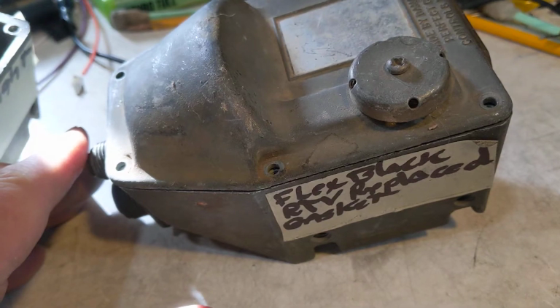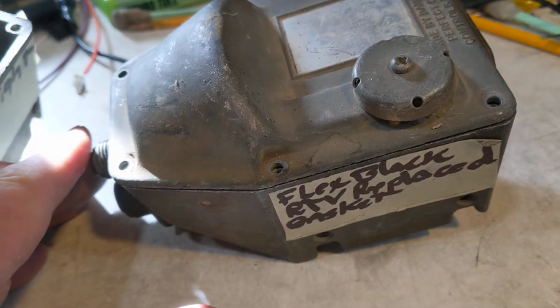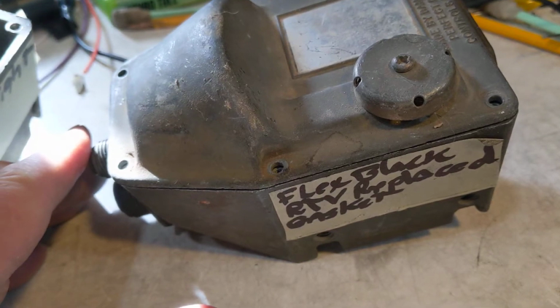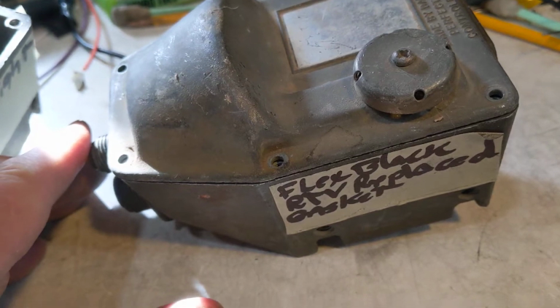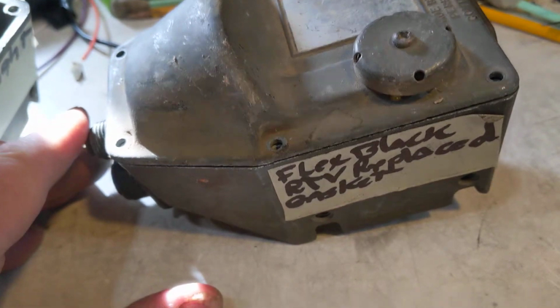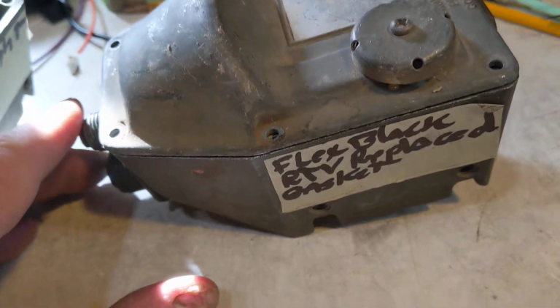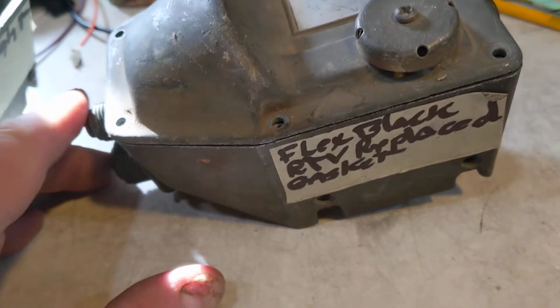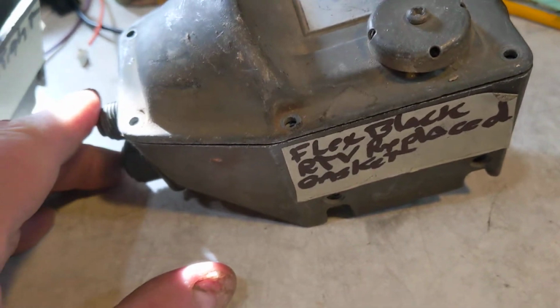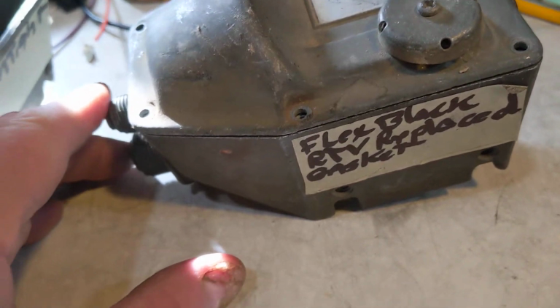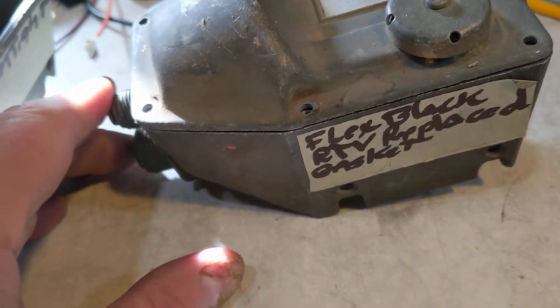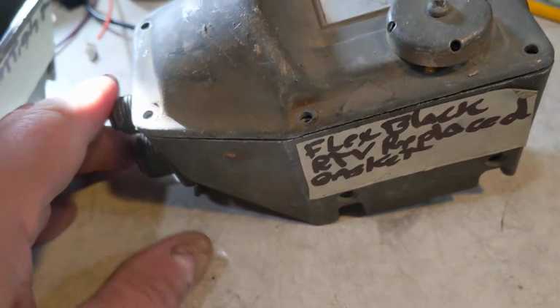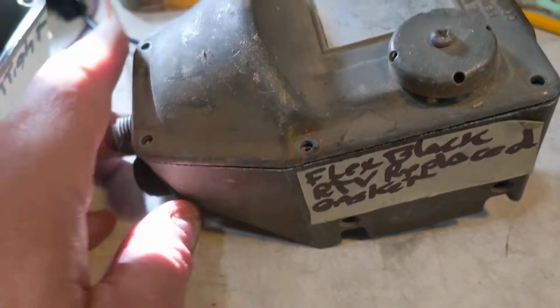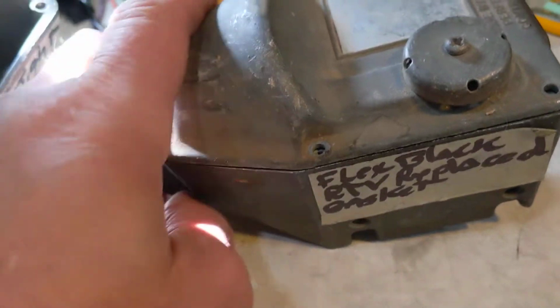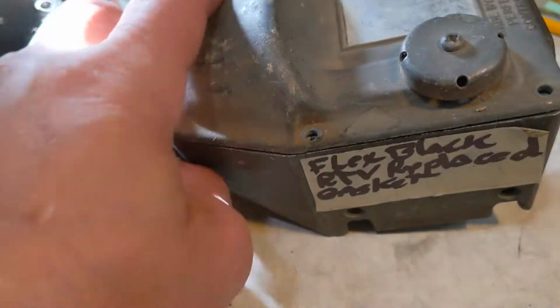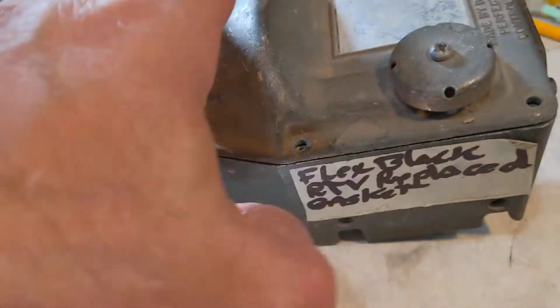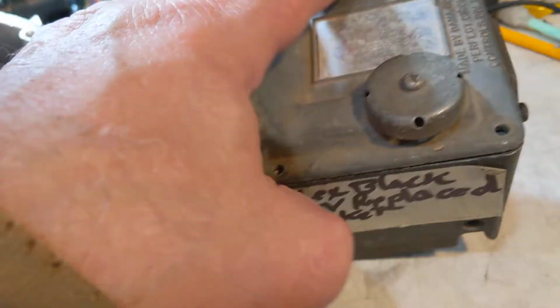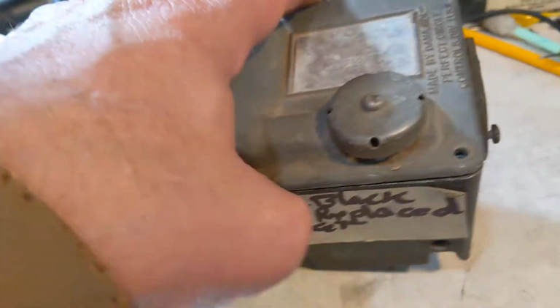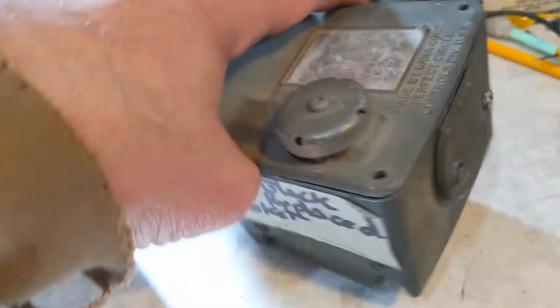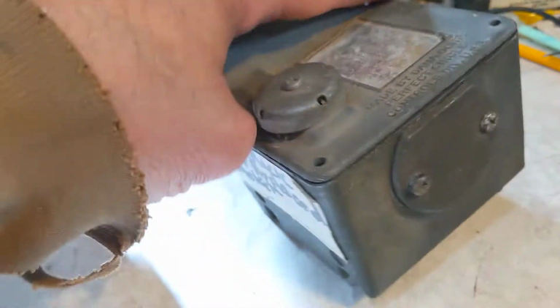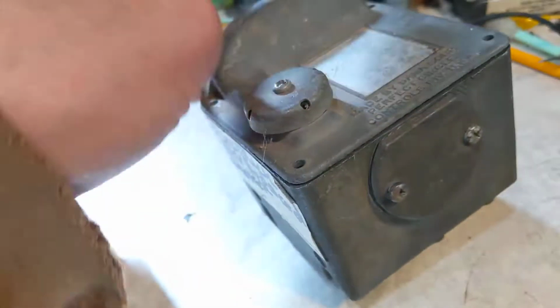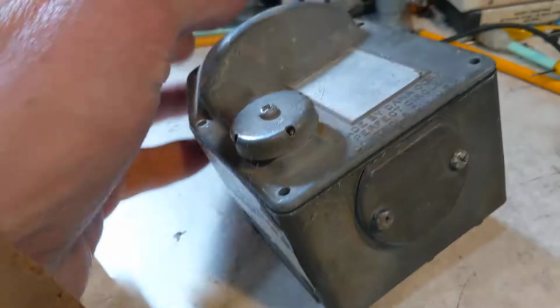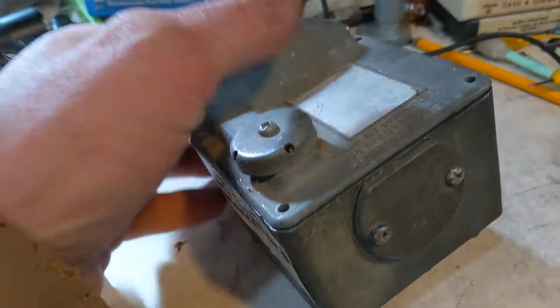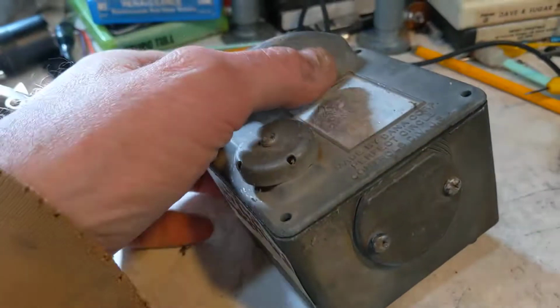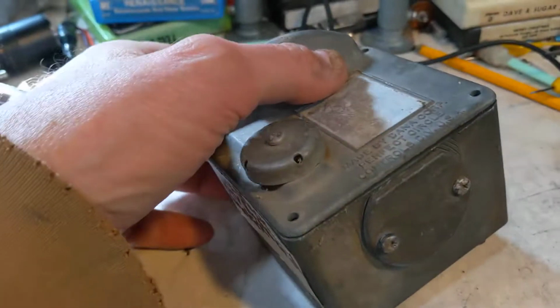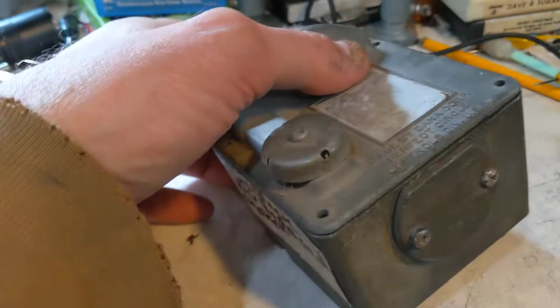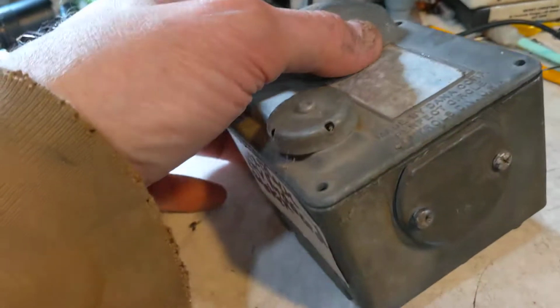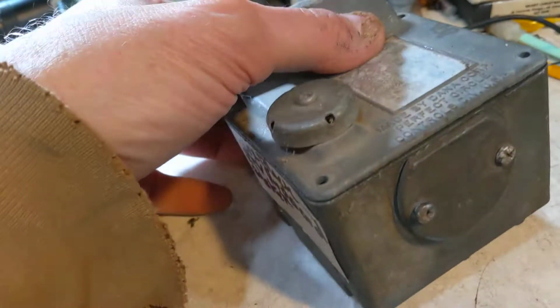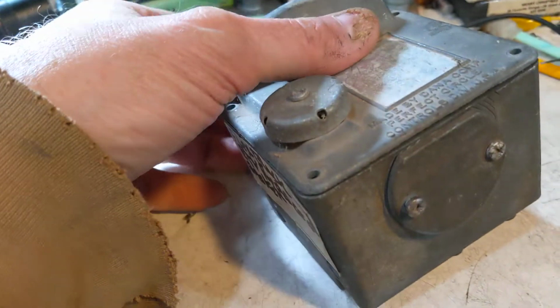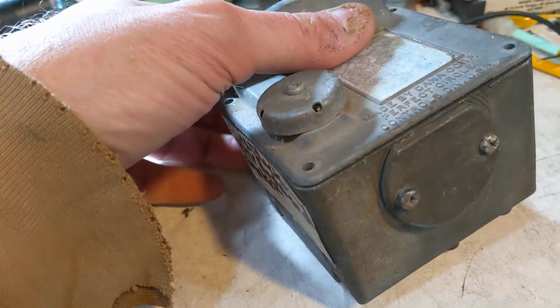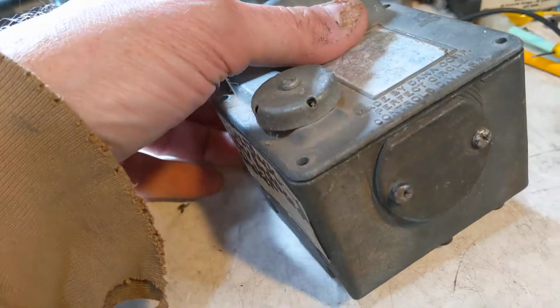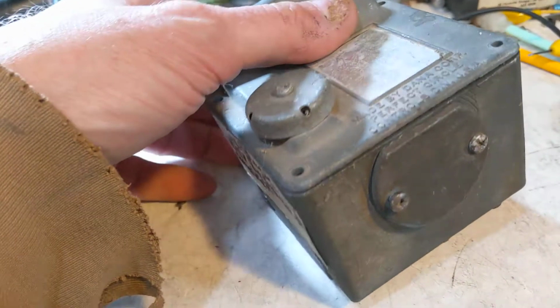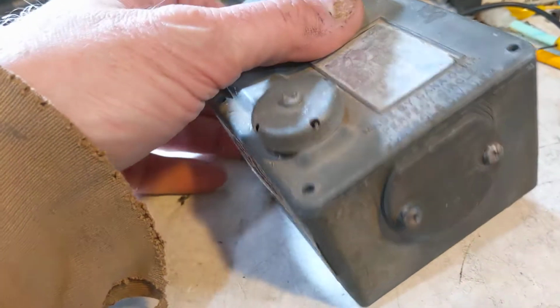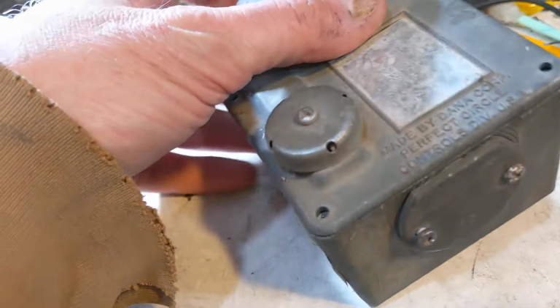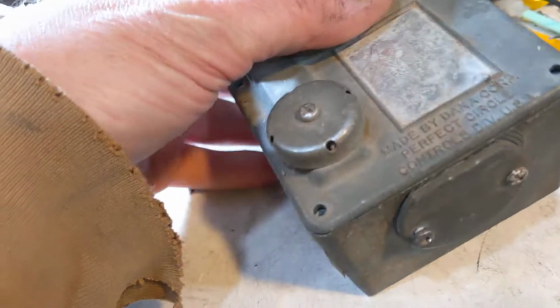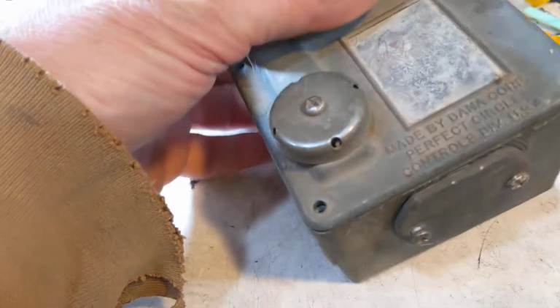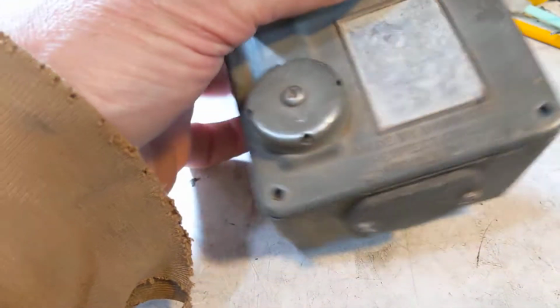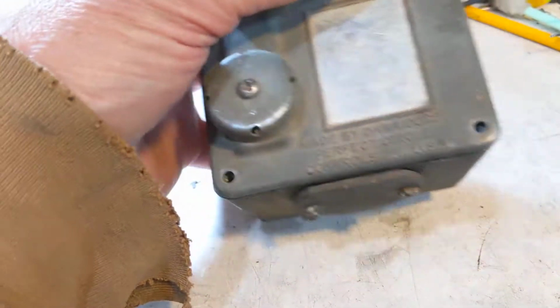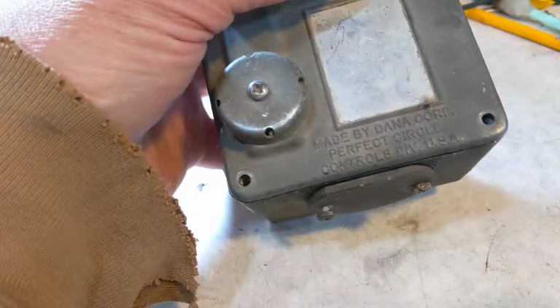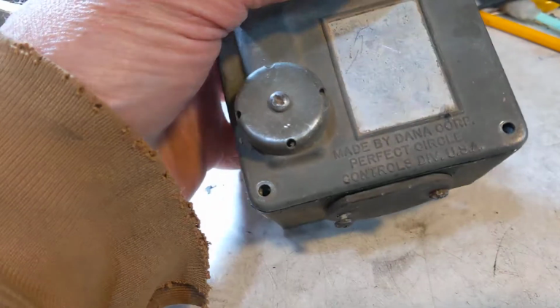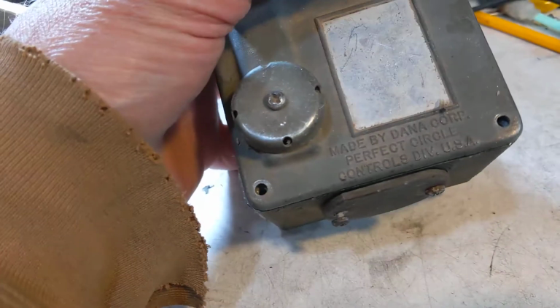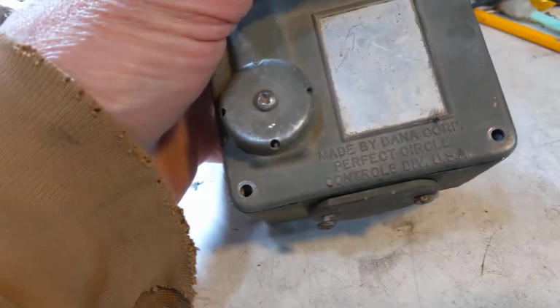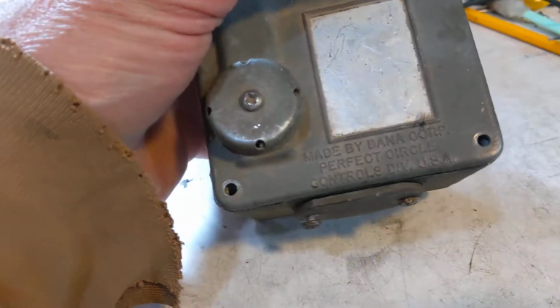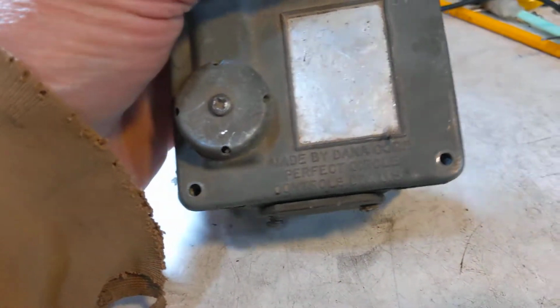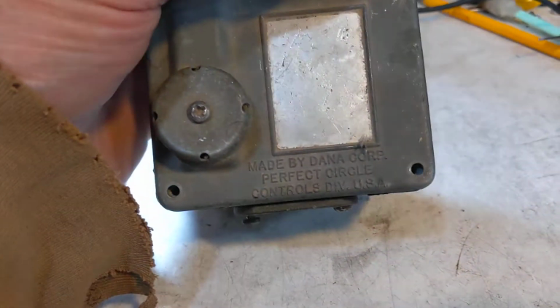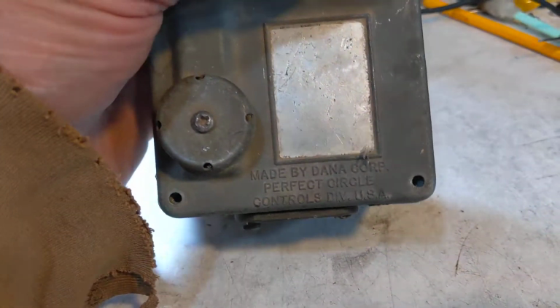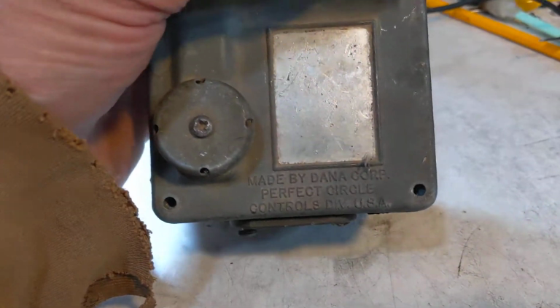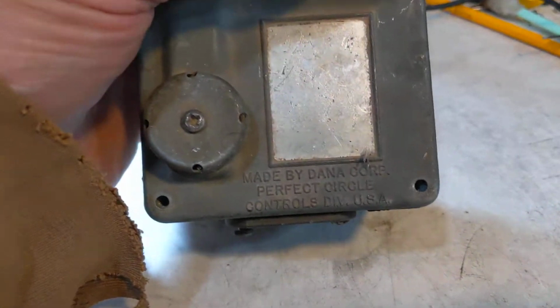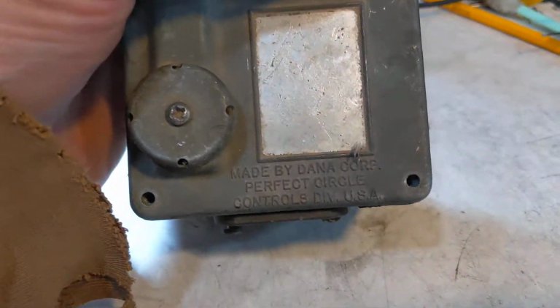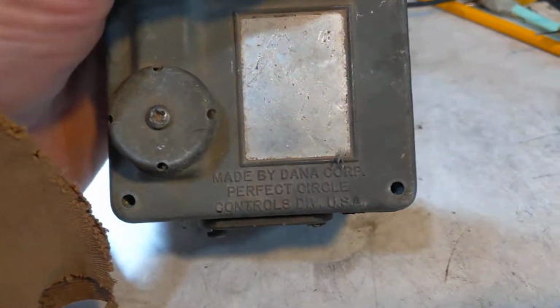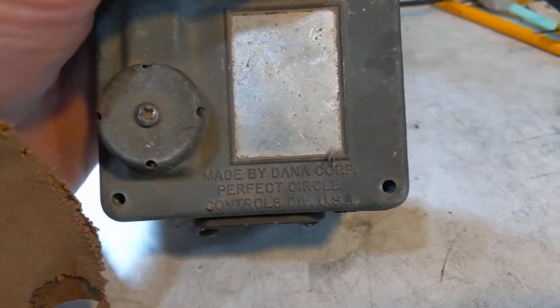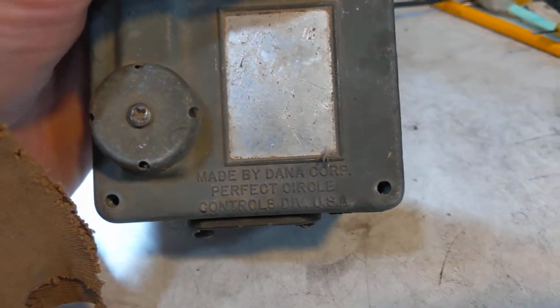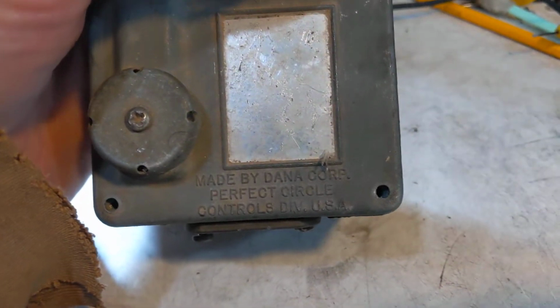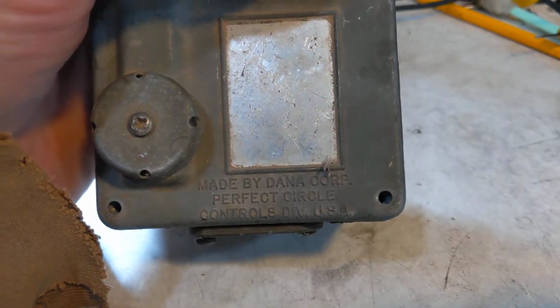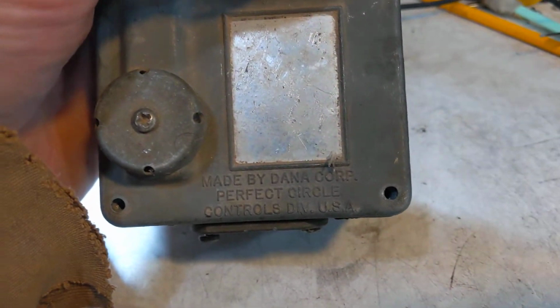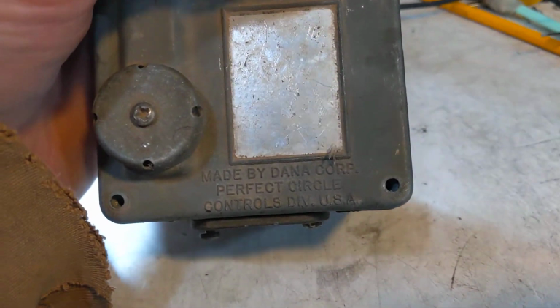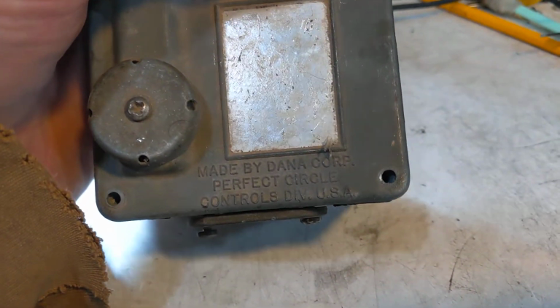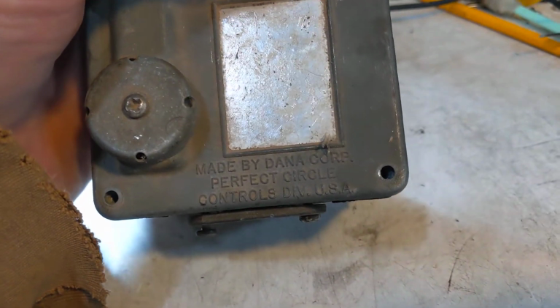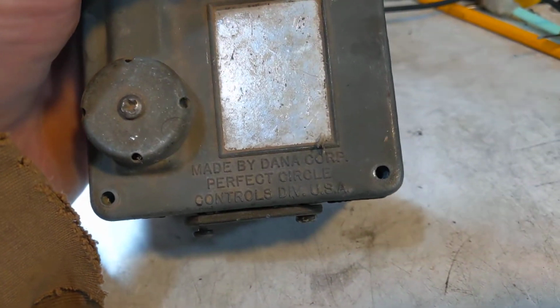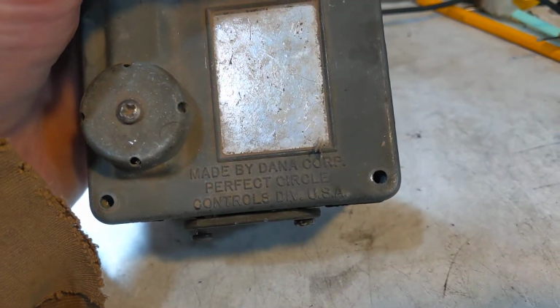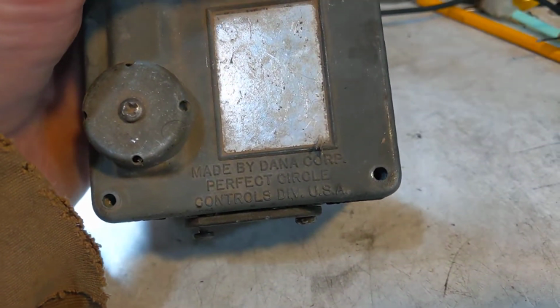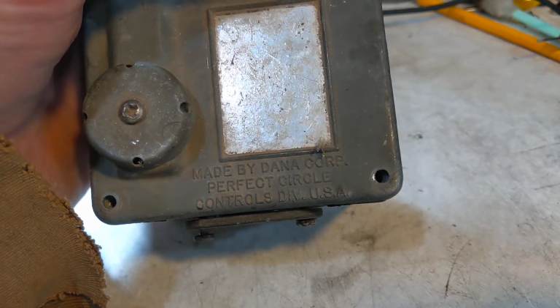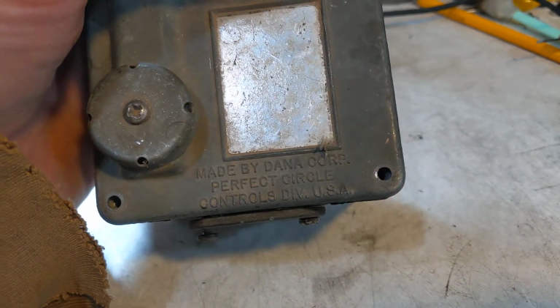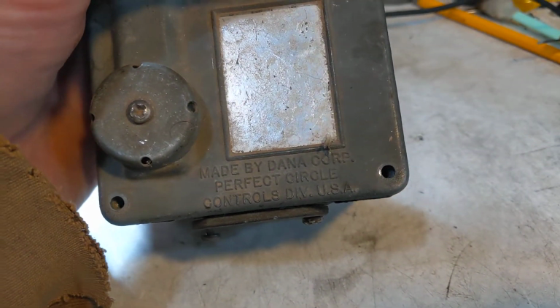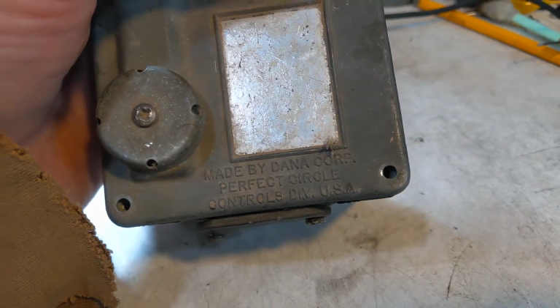This is a Dana Perfect Circle Cruise Control. There it is — Dana Perfect Circle.